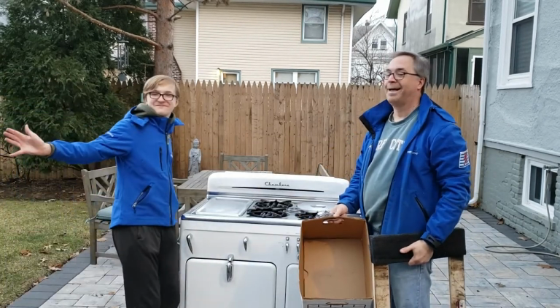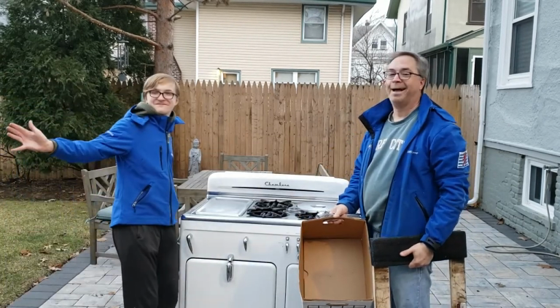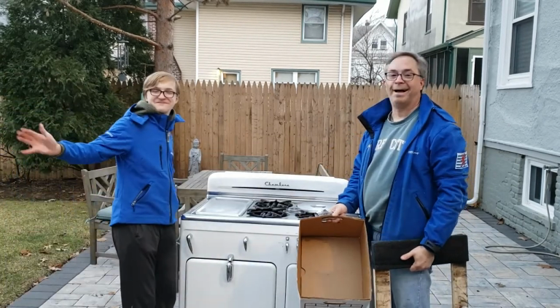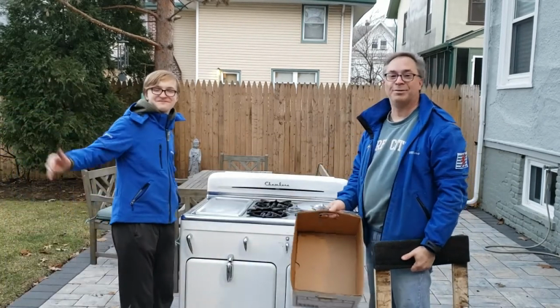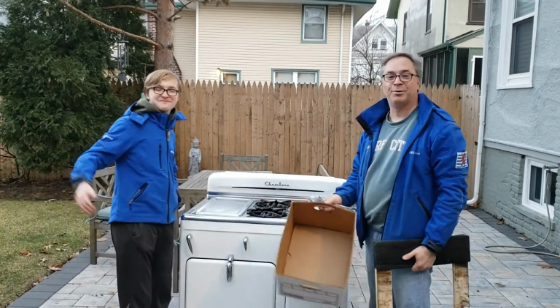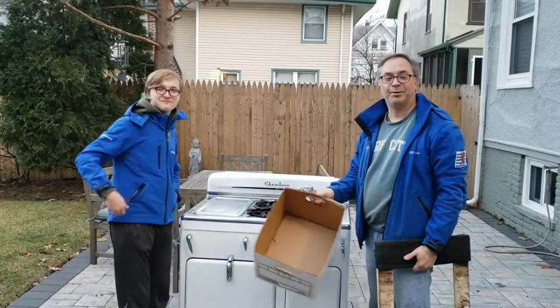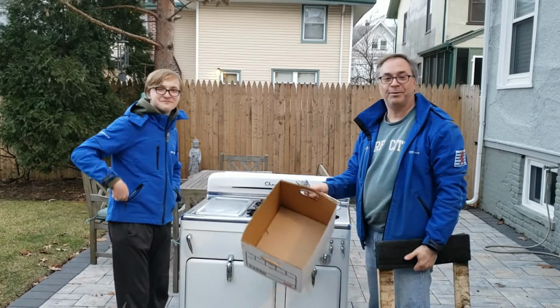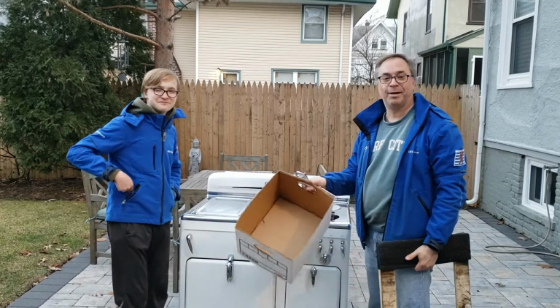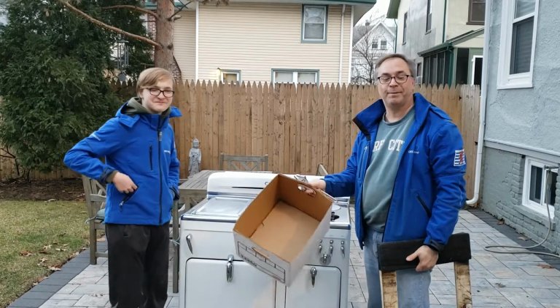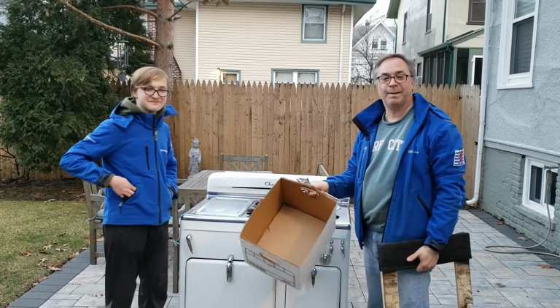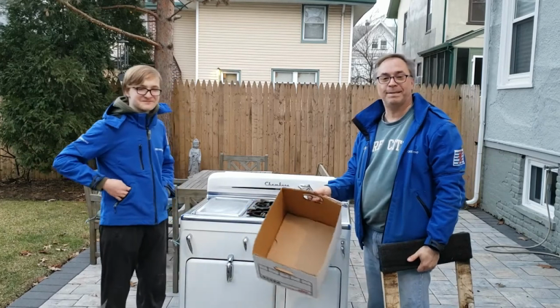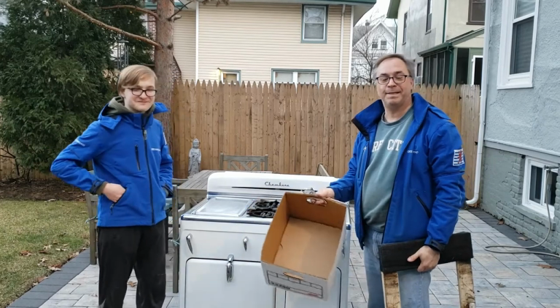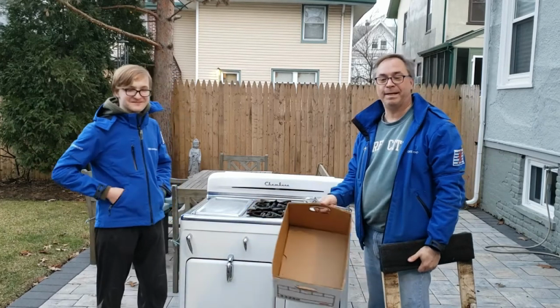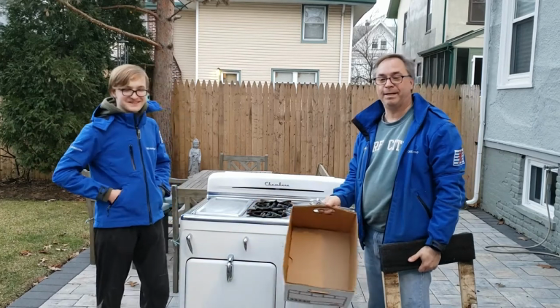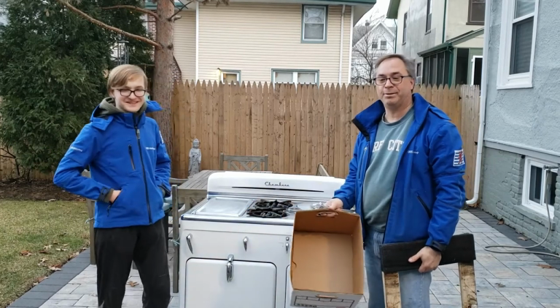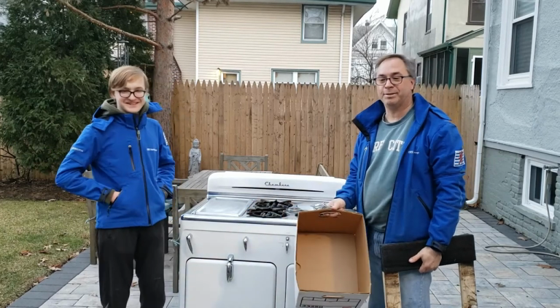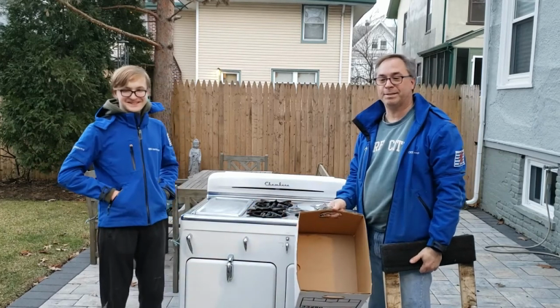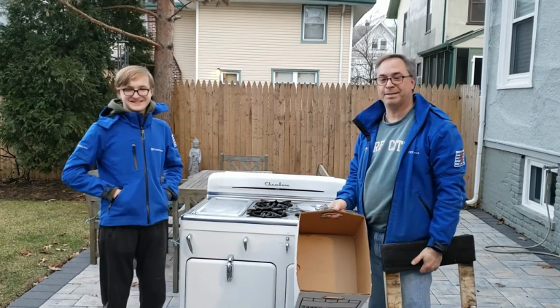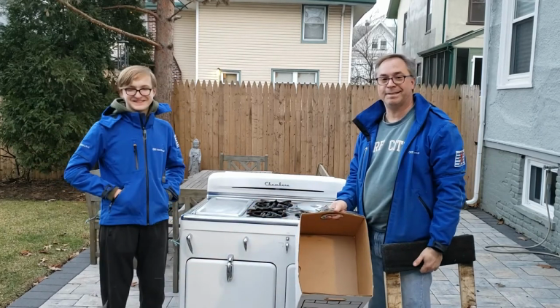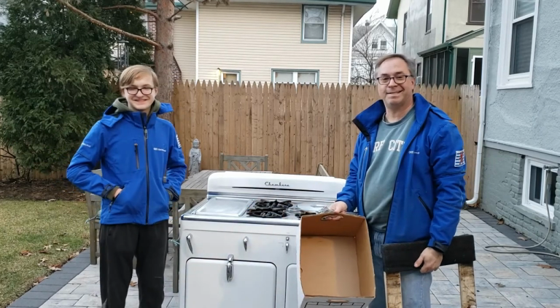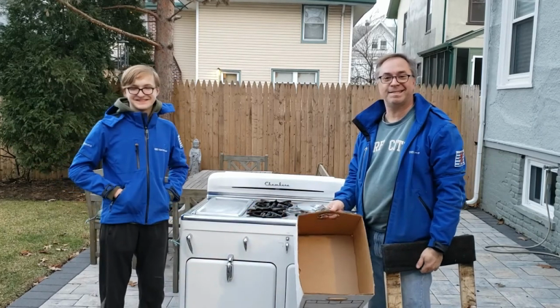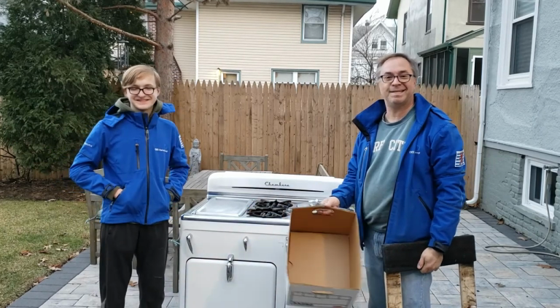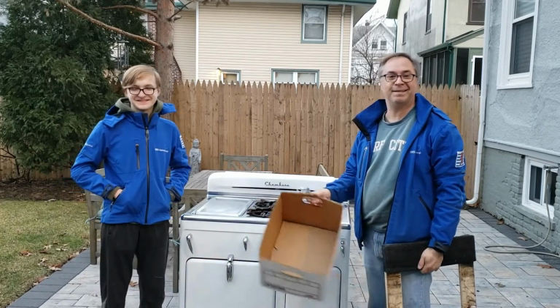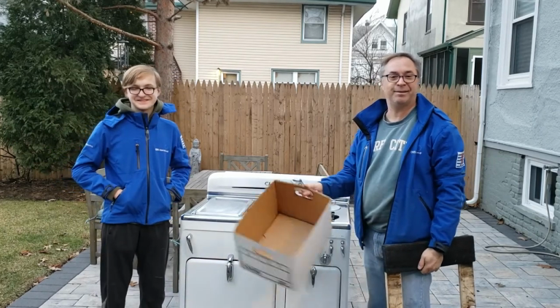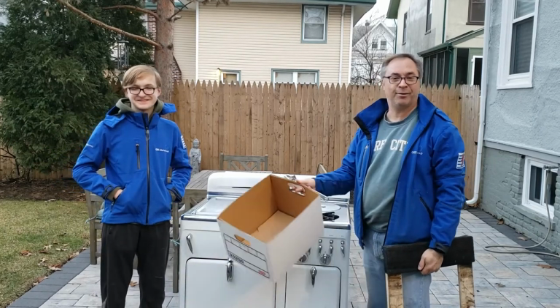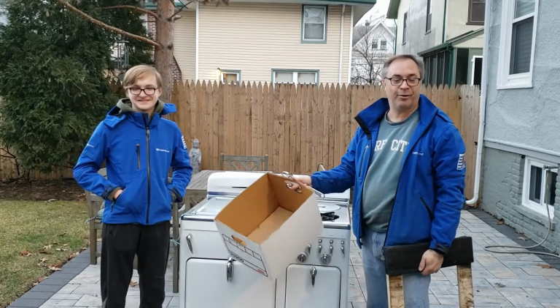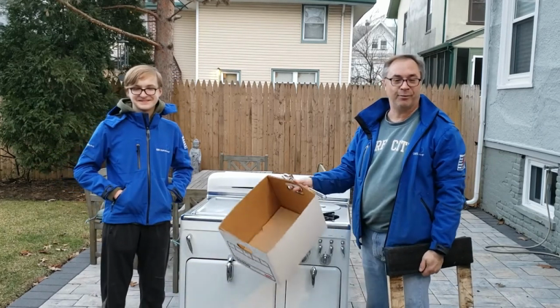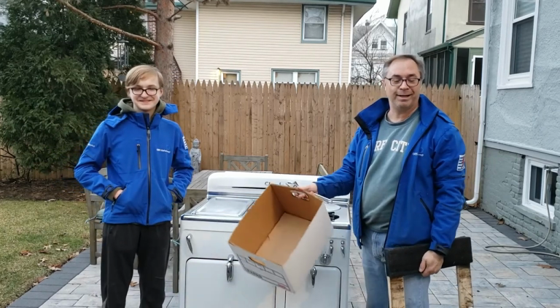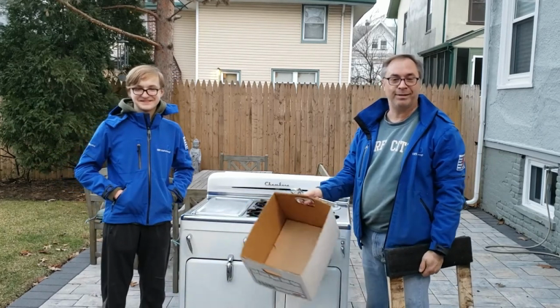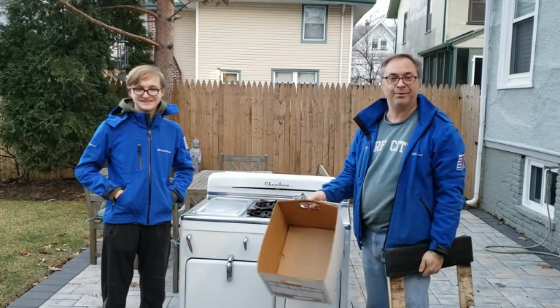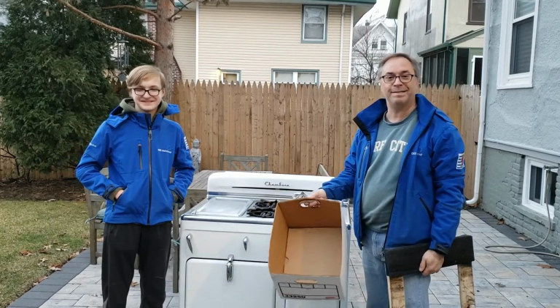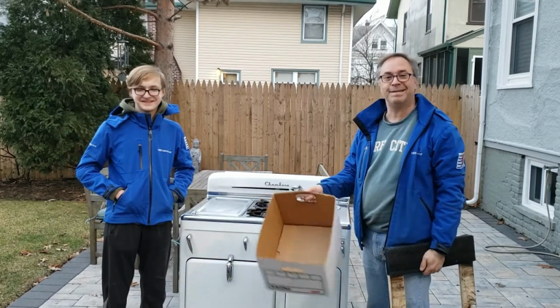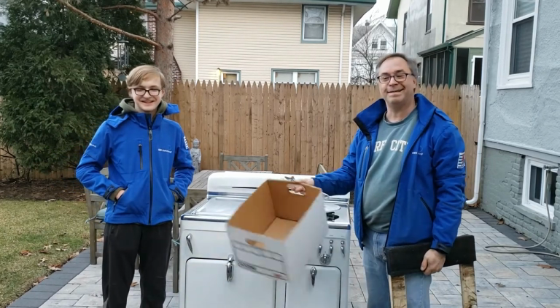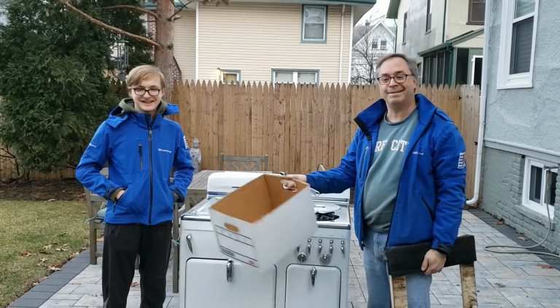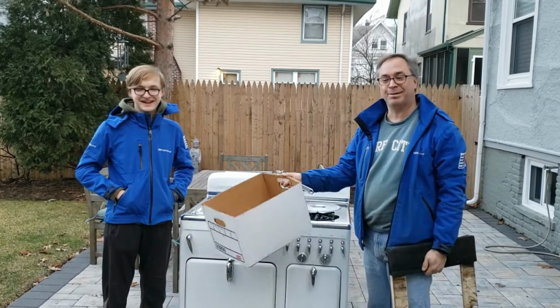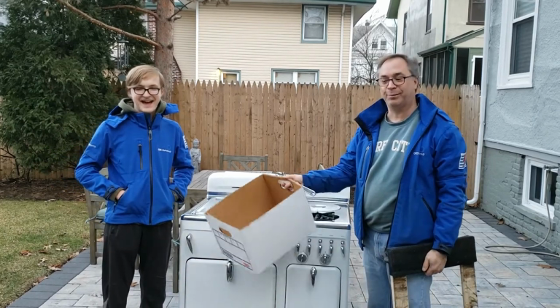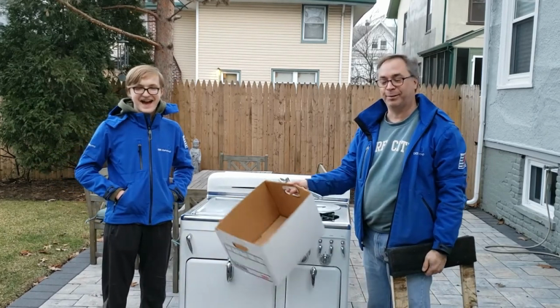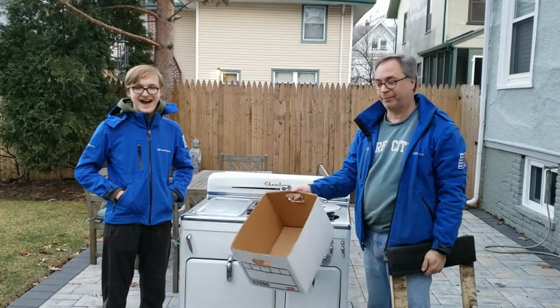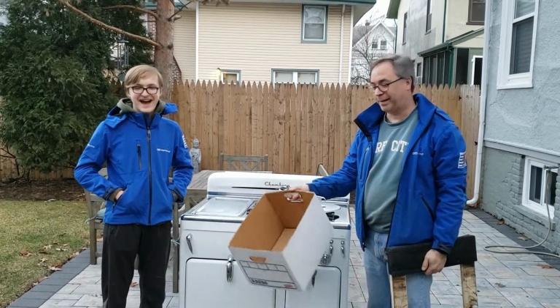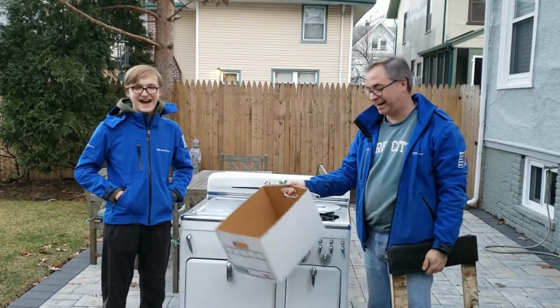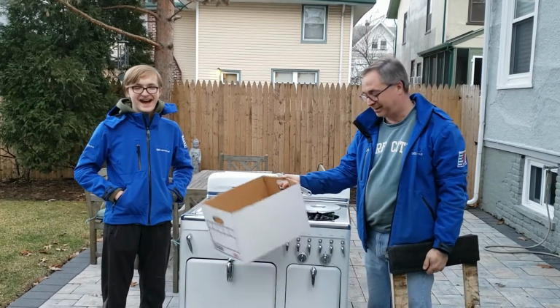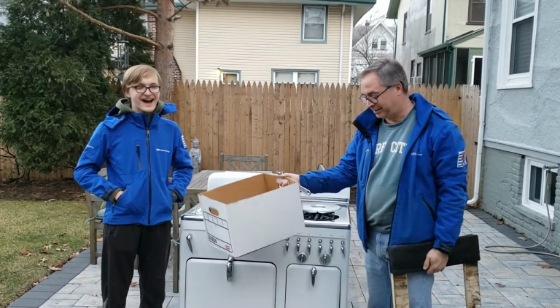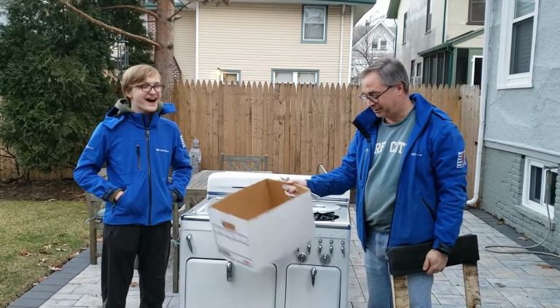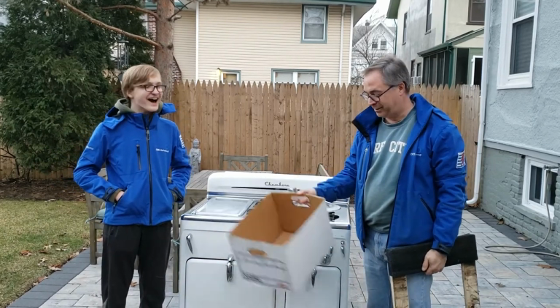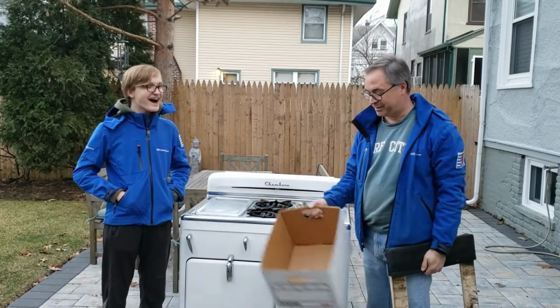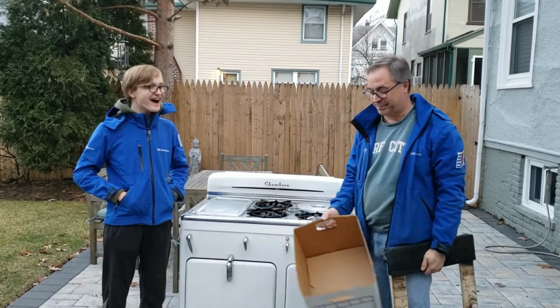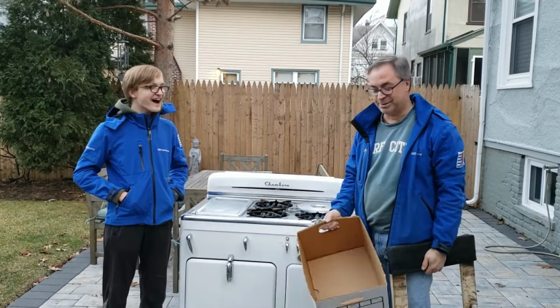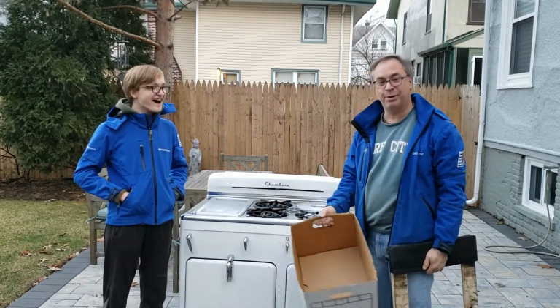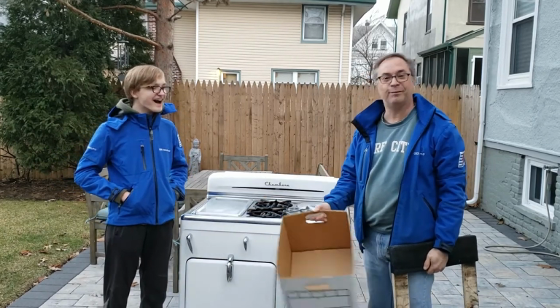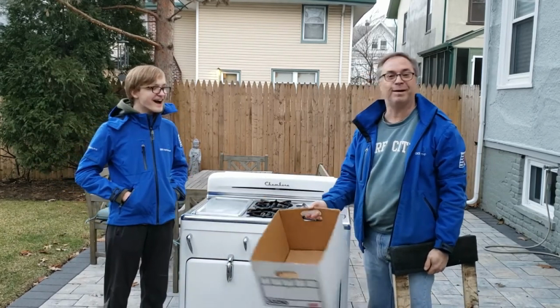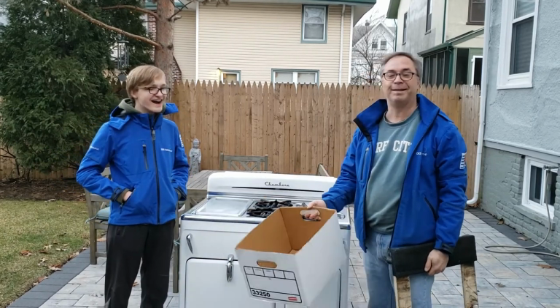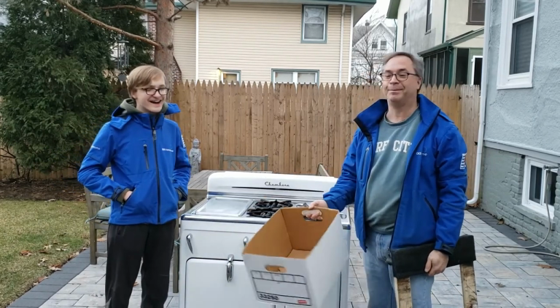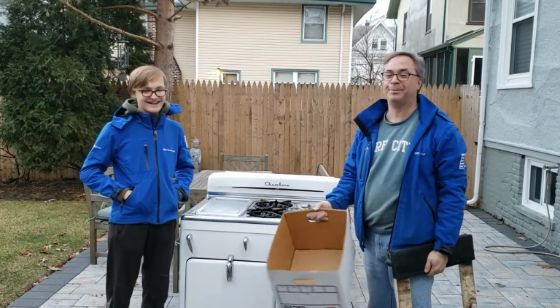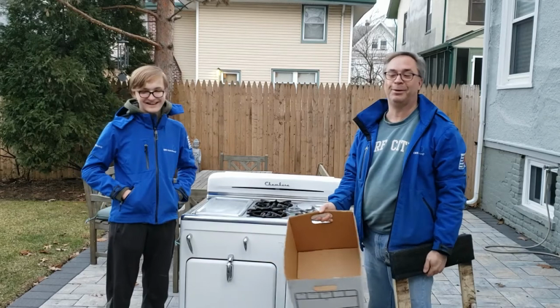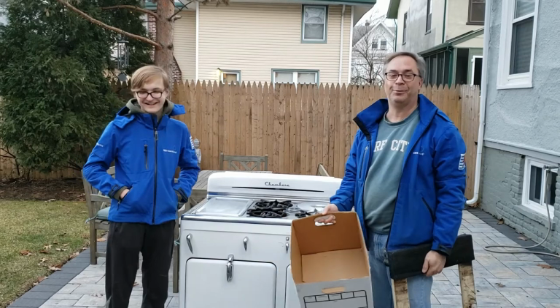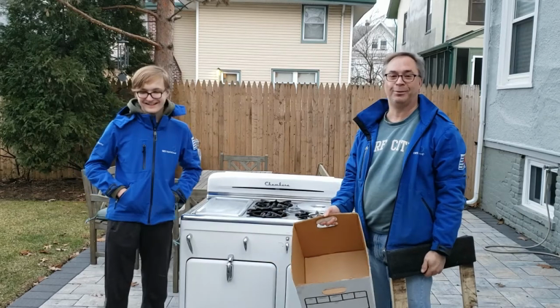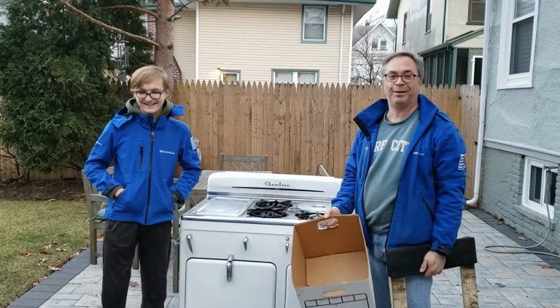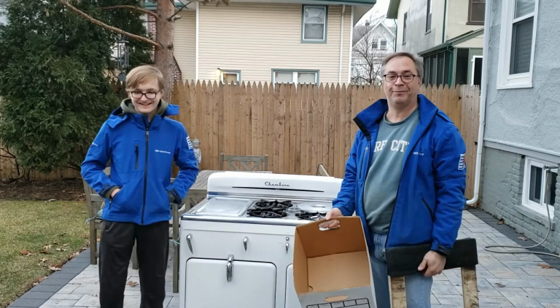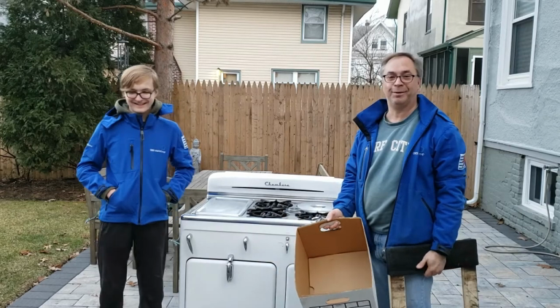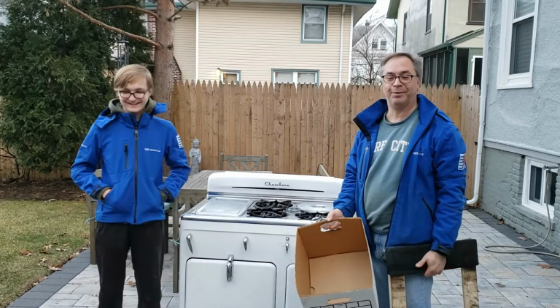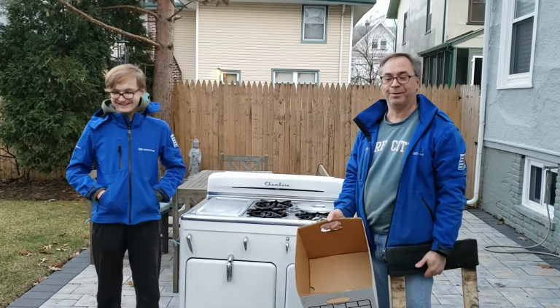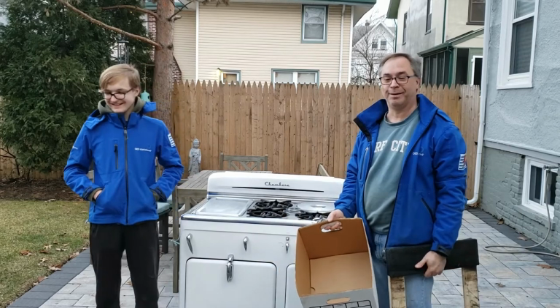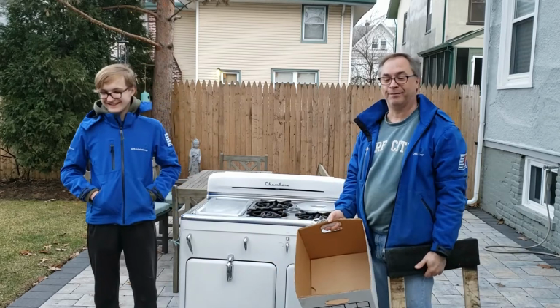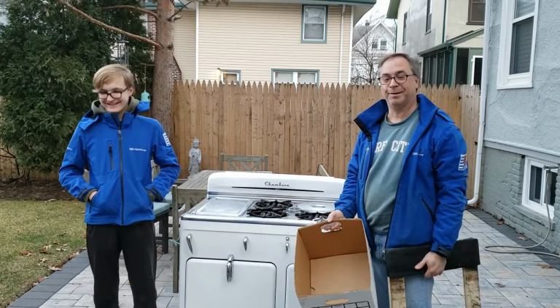I strongly recommend teenagers as an assistant. They're already greasy, so if they get a little grease from the stove on them, no one will ever know the difference.